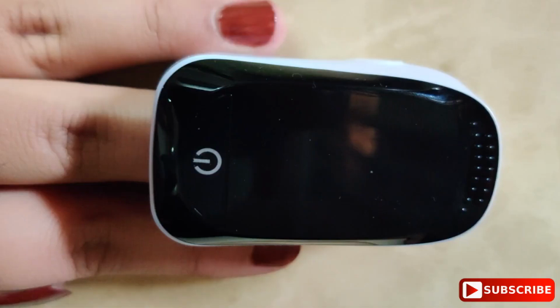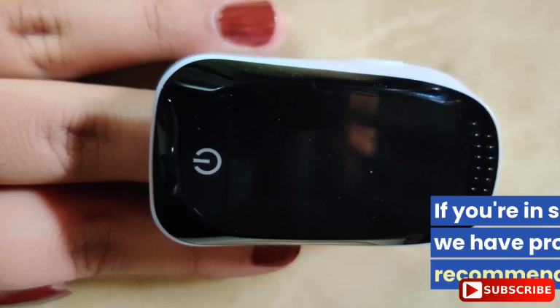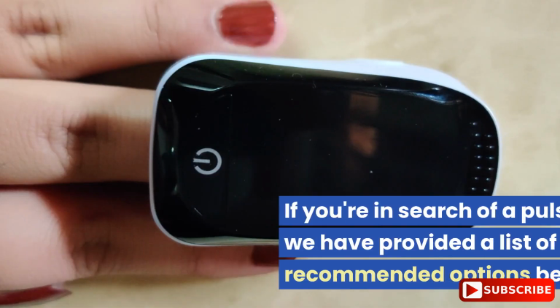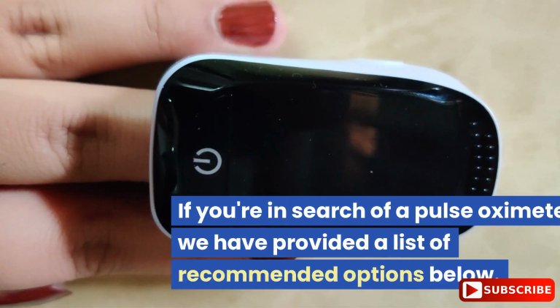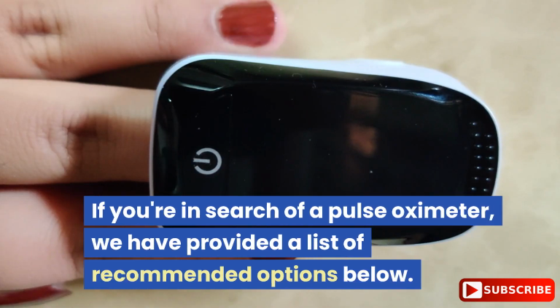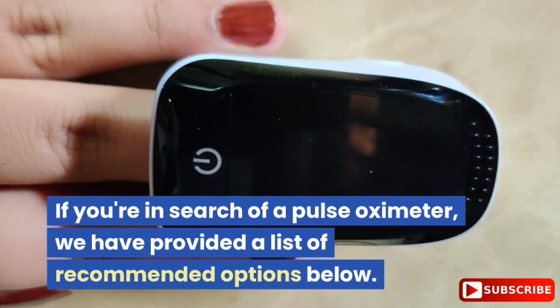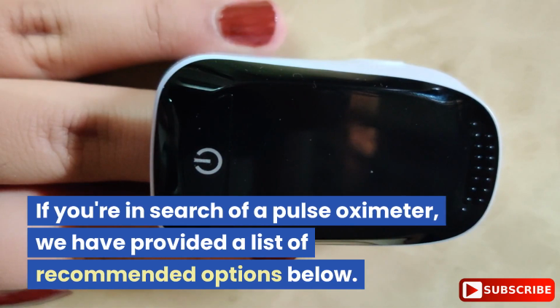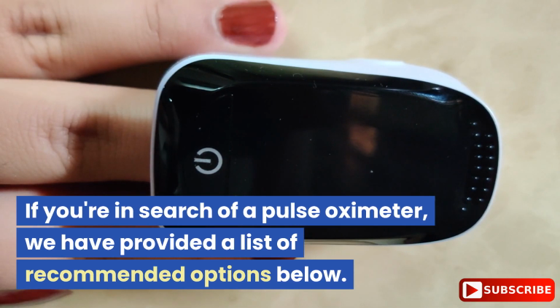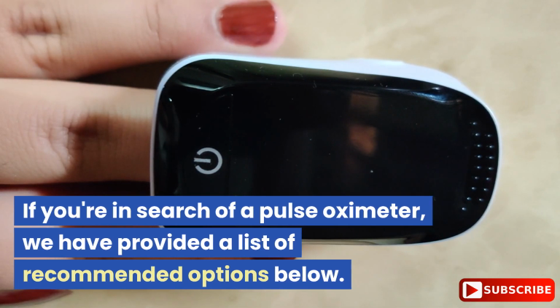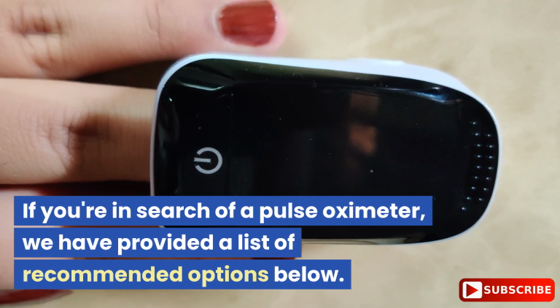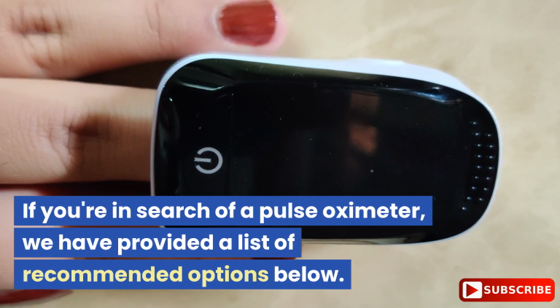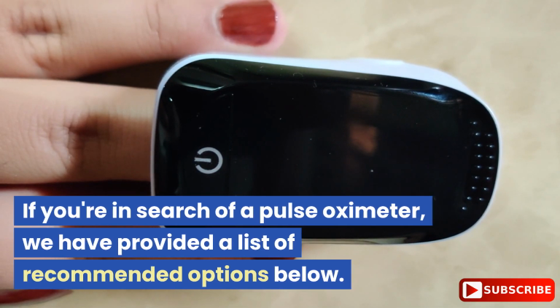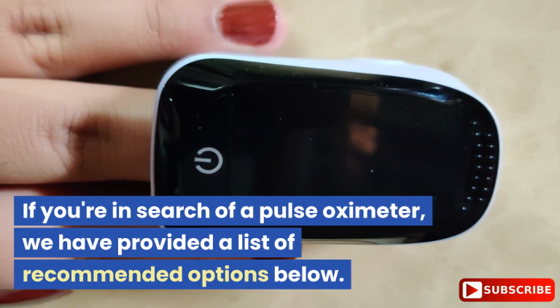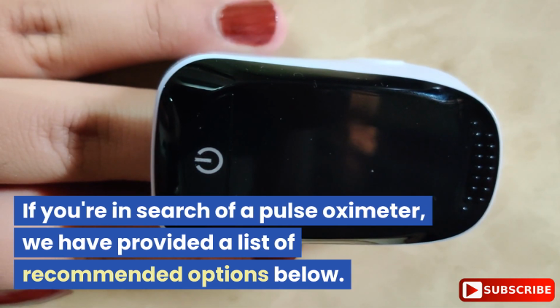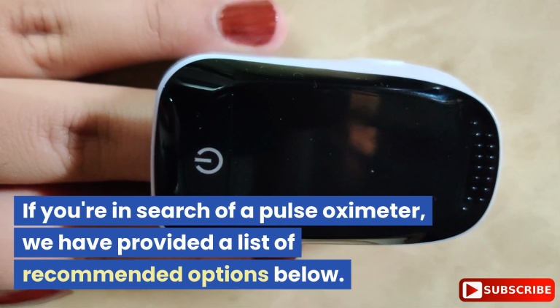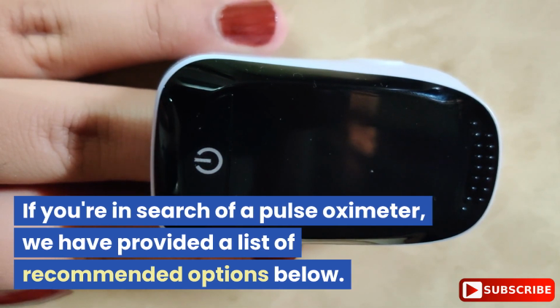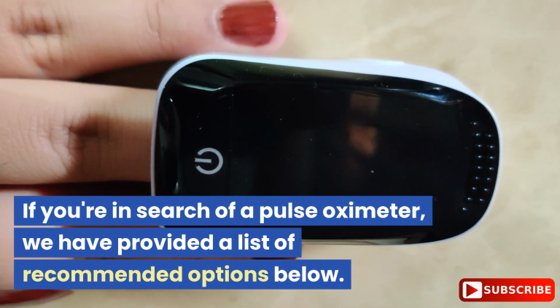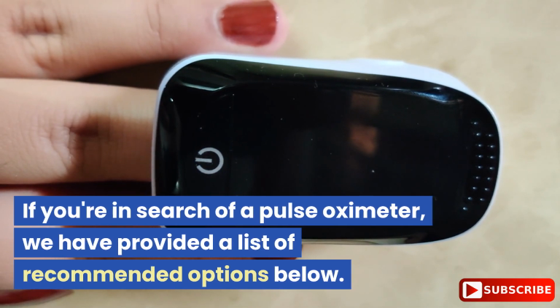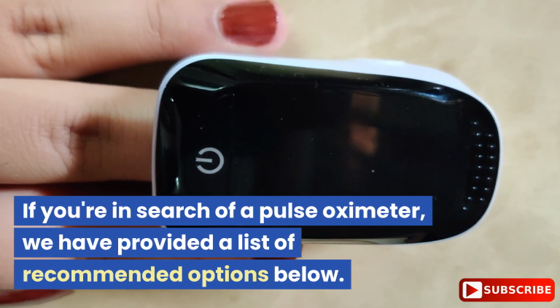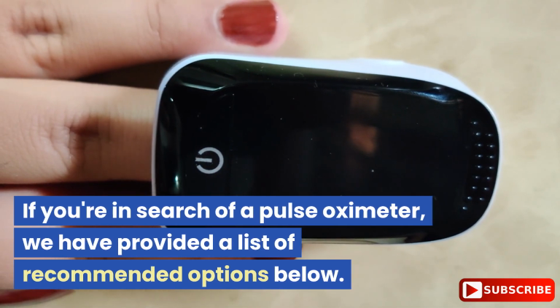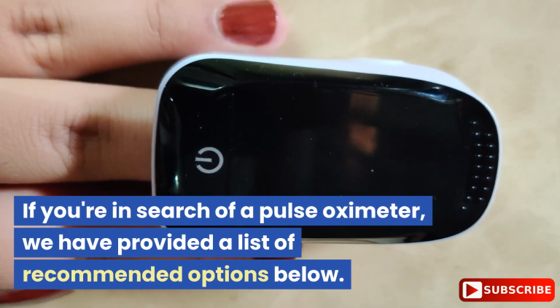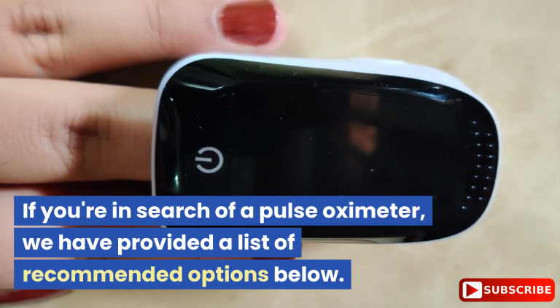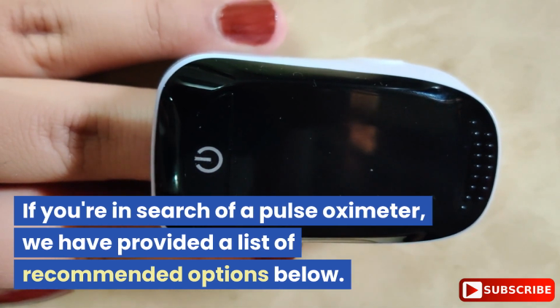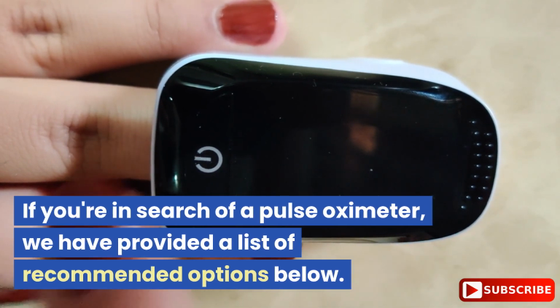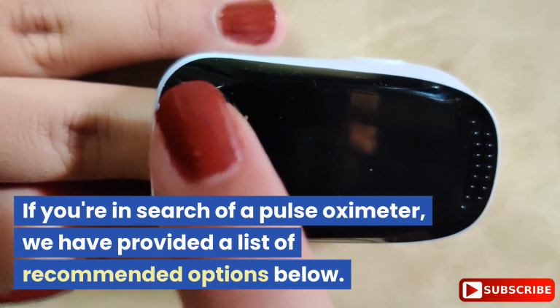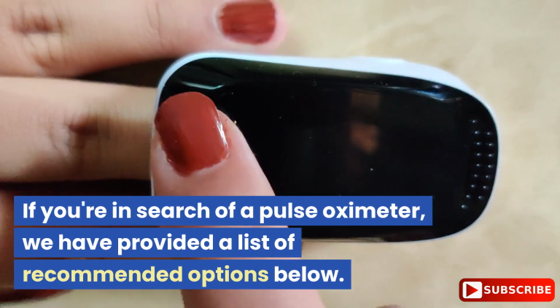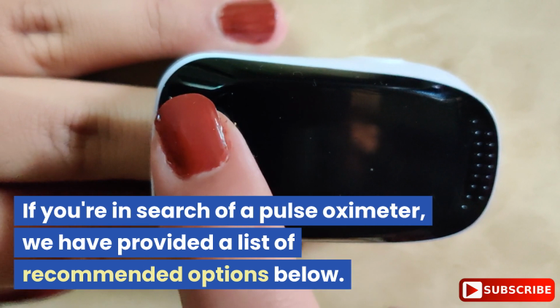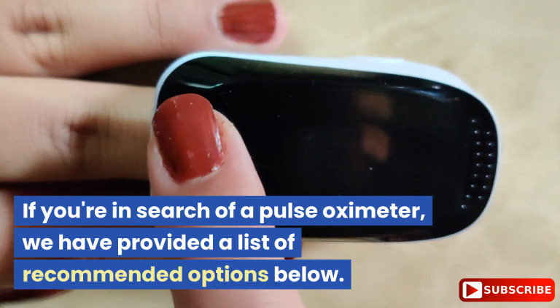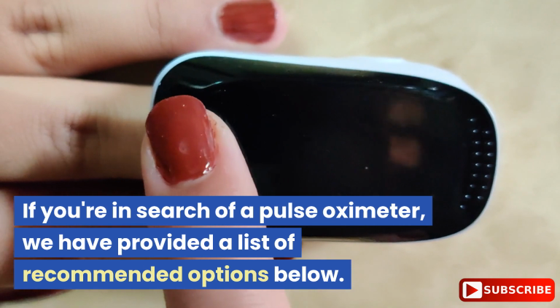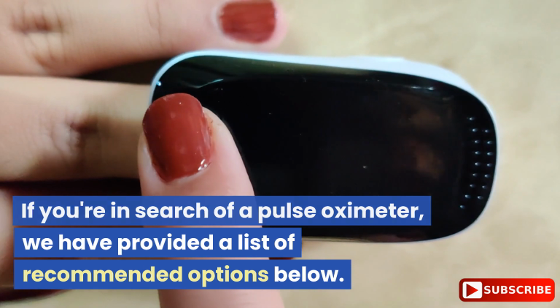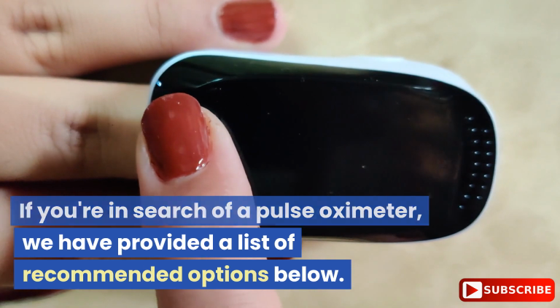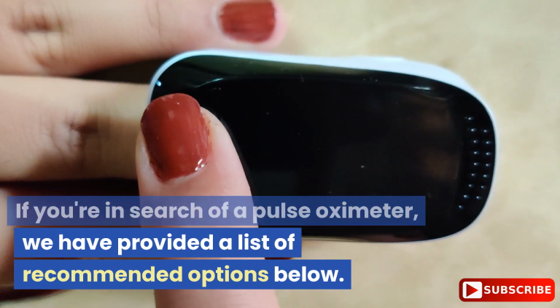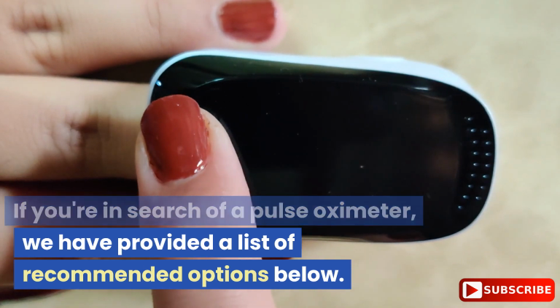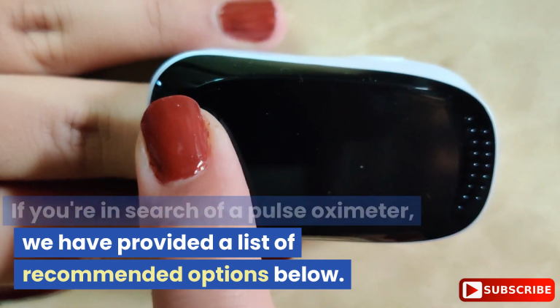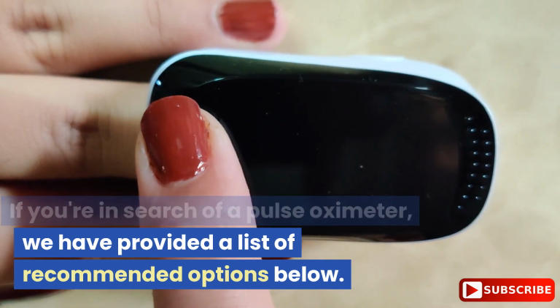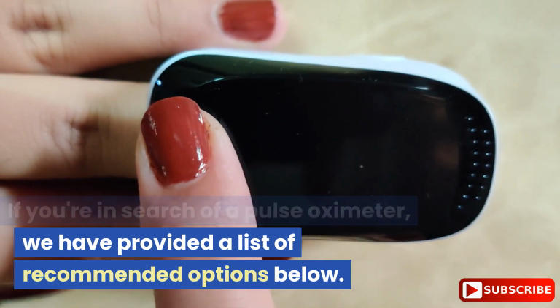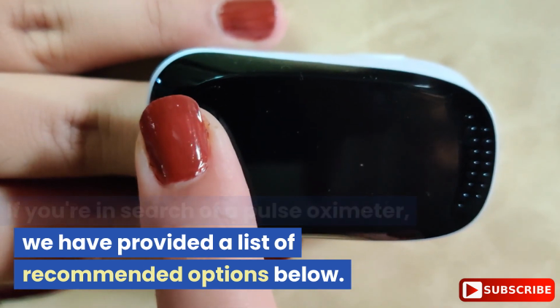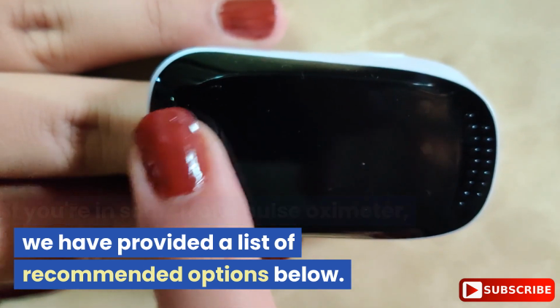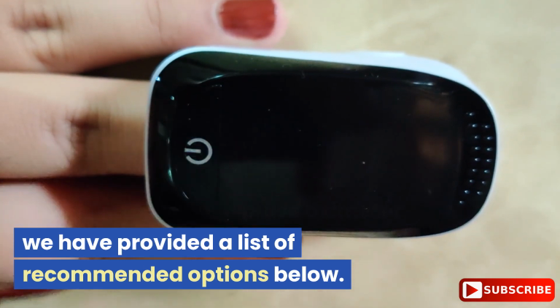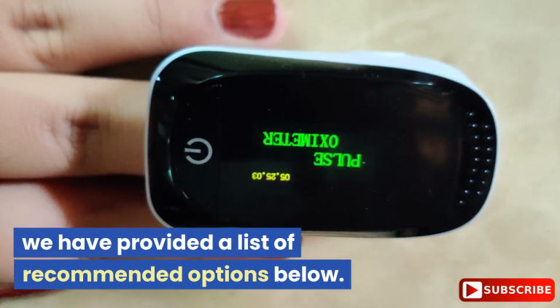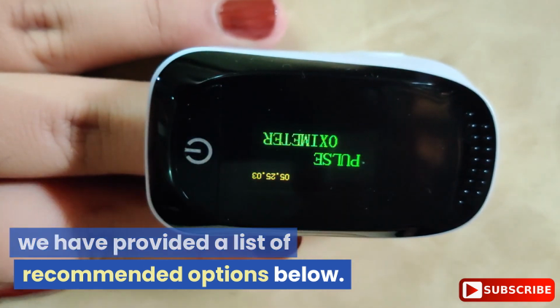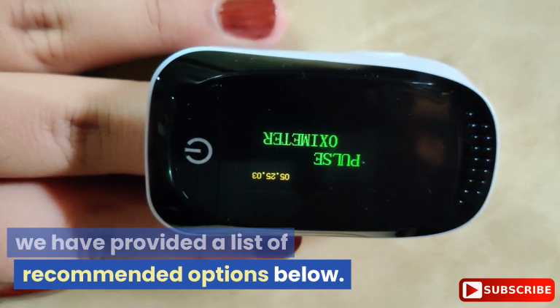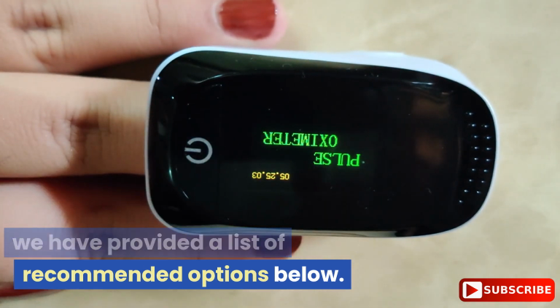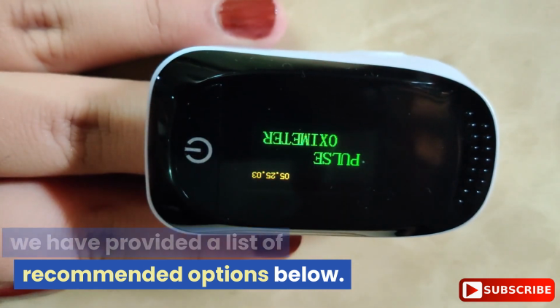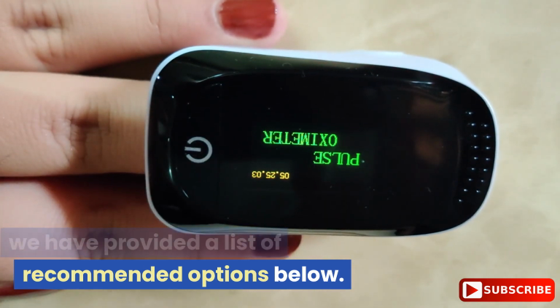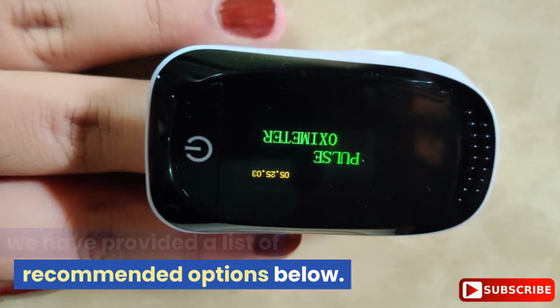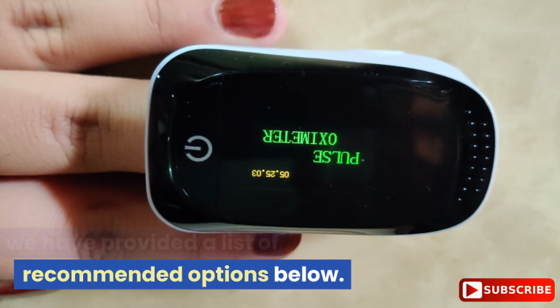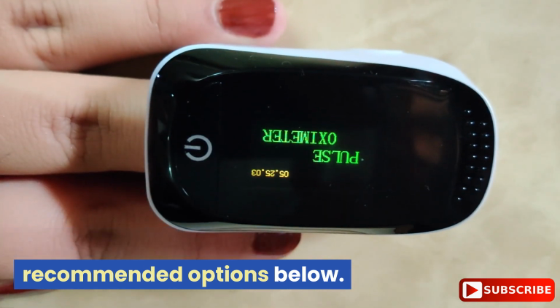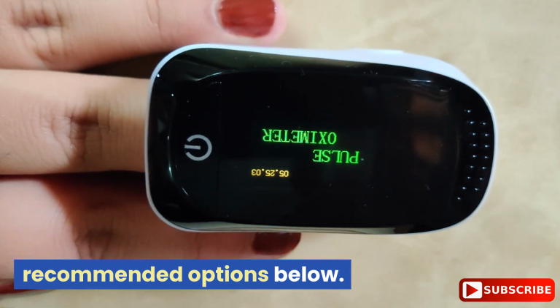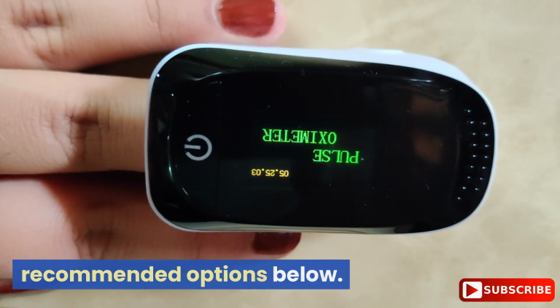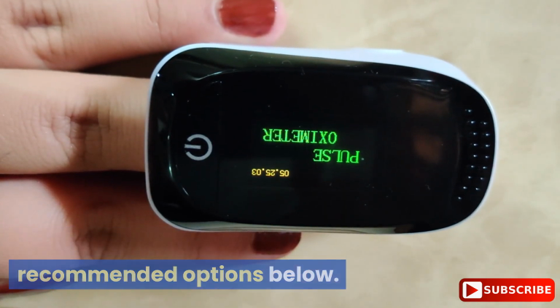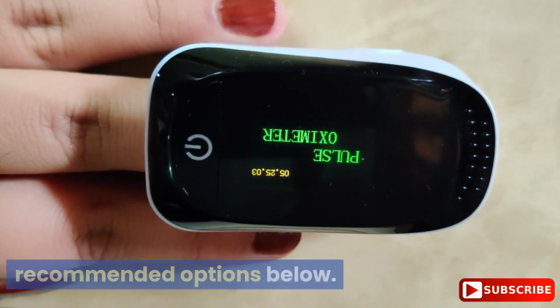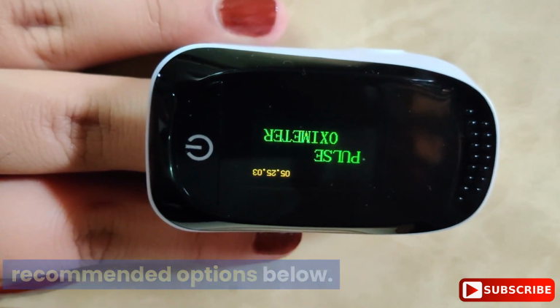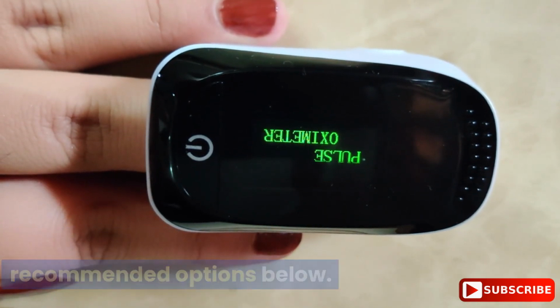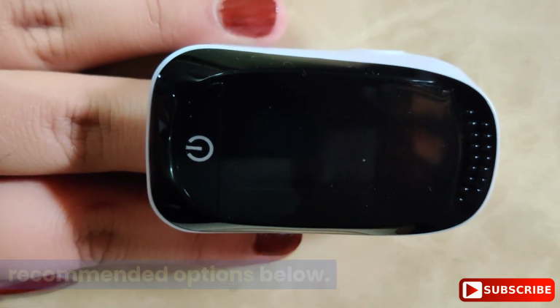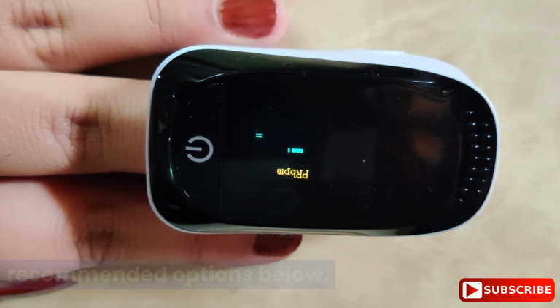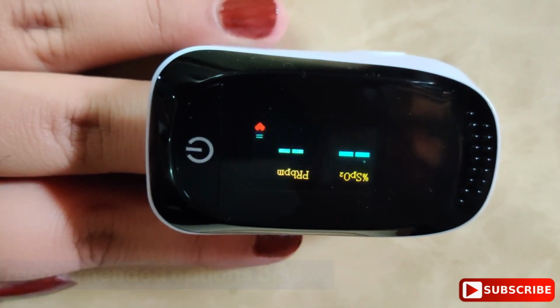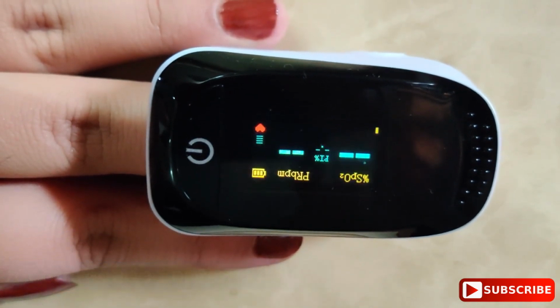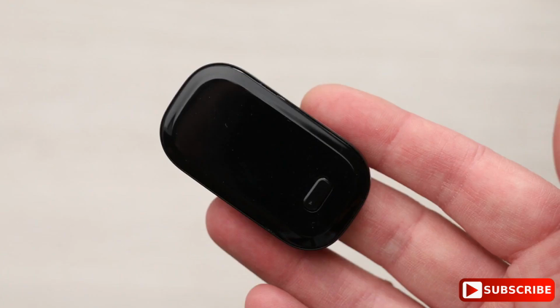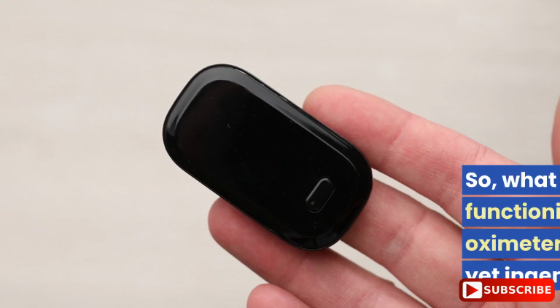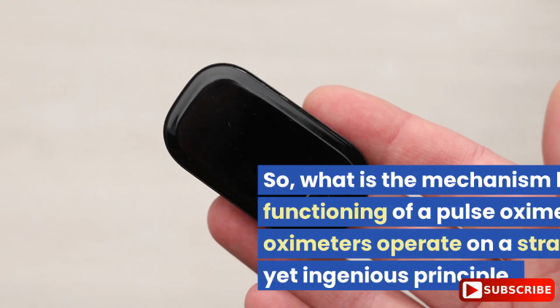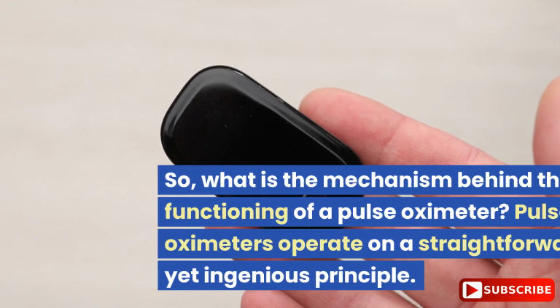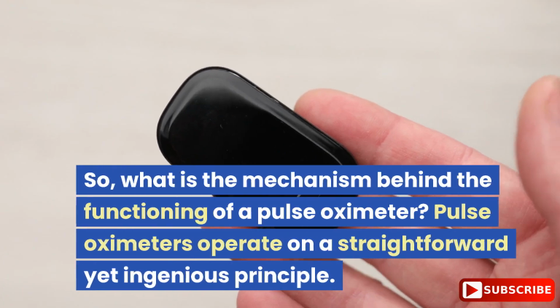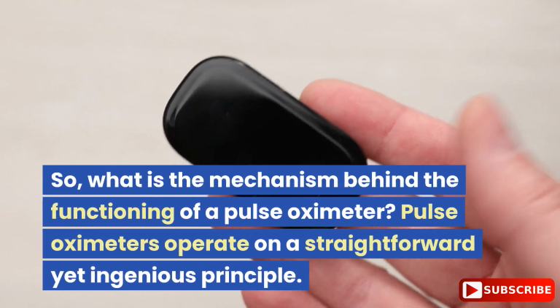If you're in search of a pulse oximeter, we have provided a list of recommended options below.